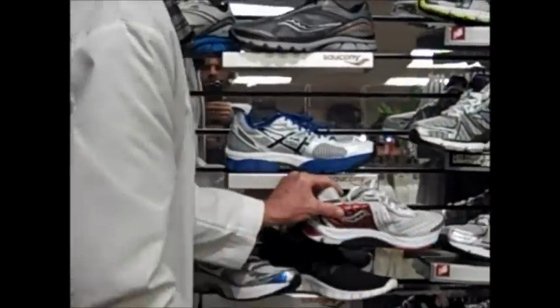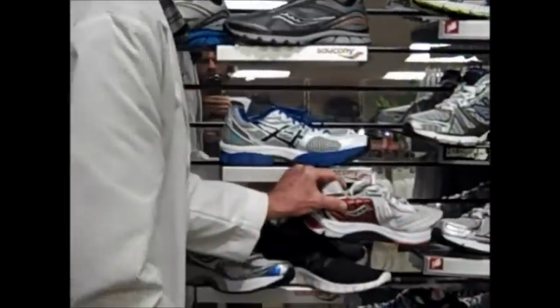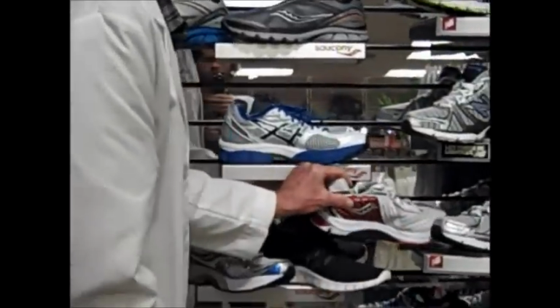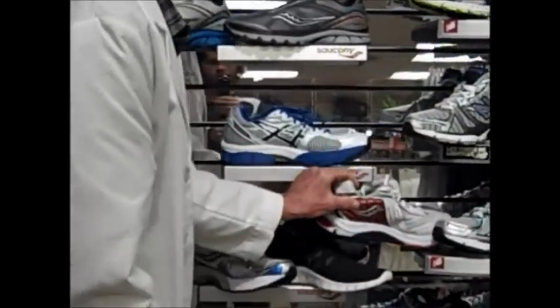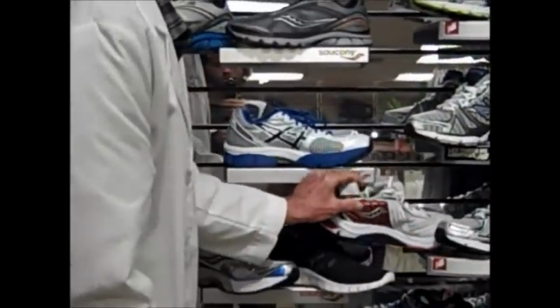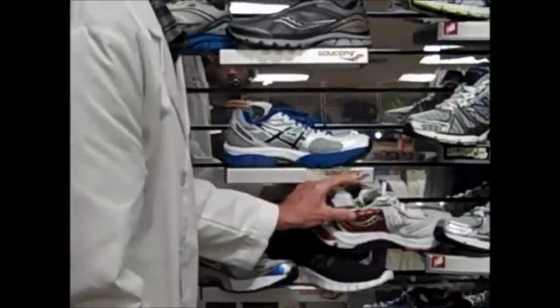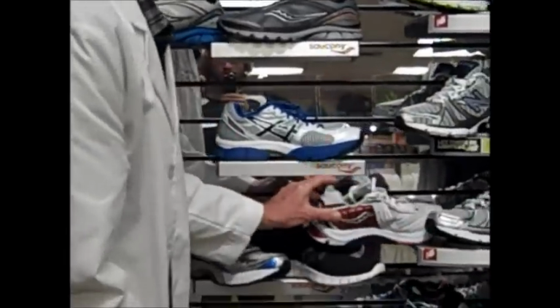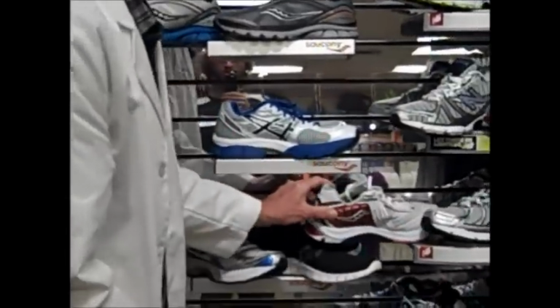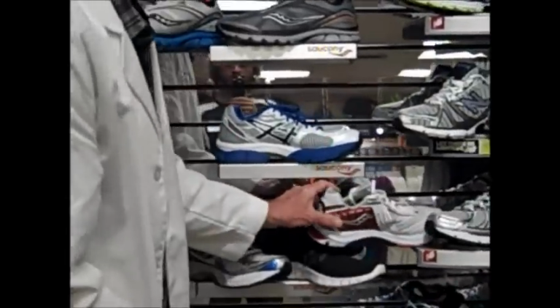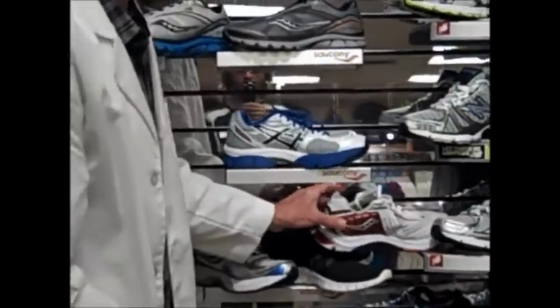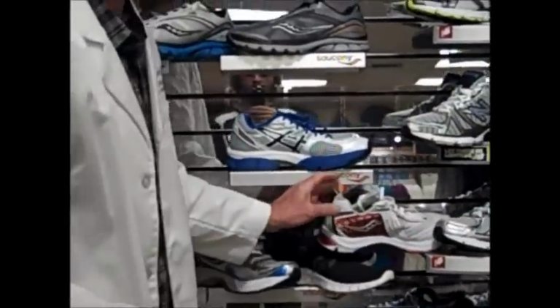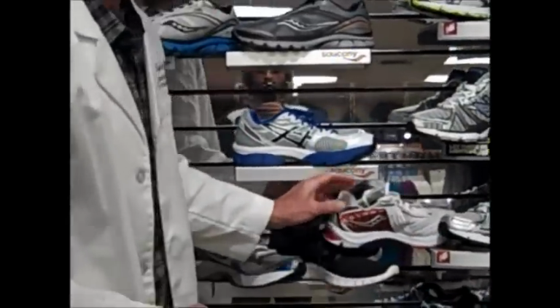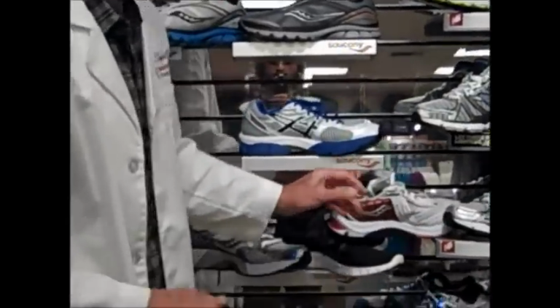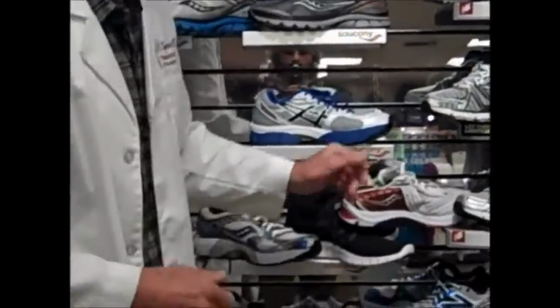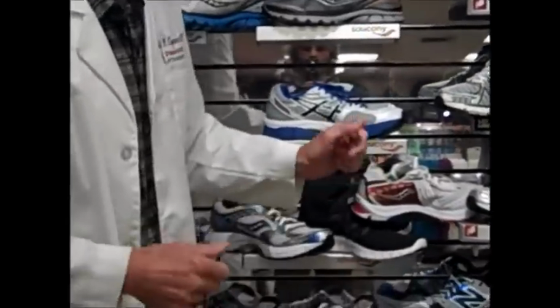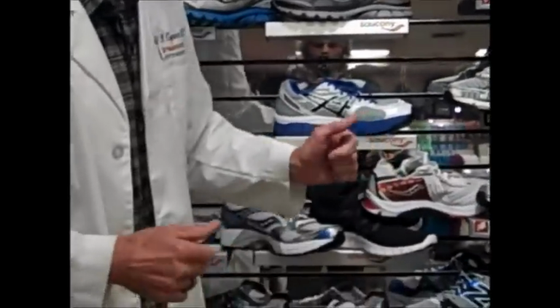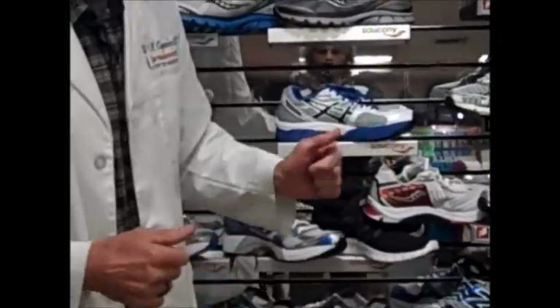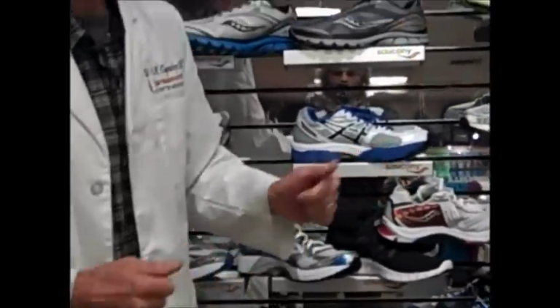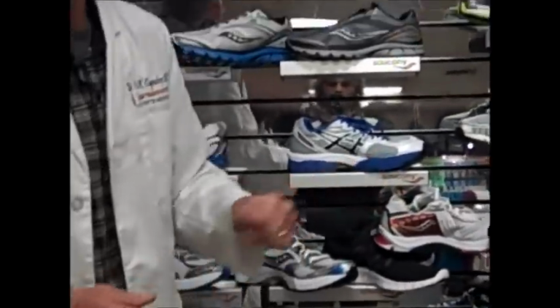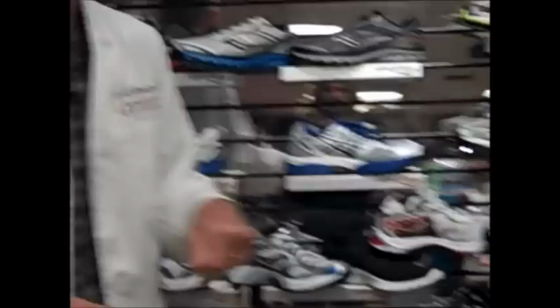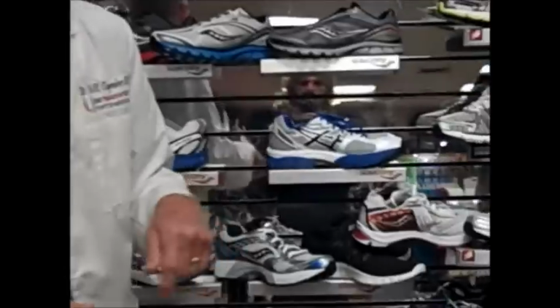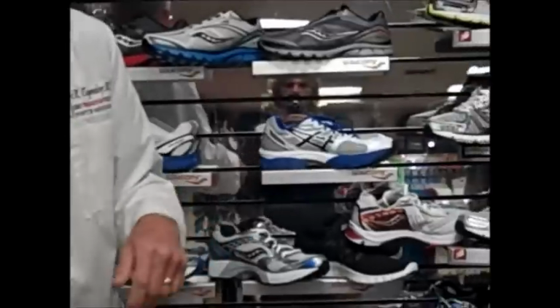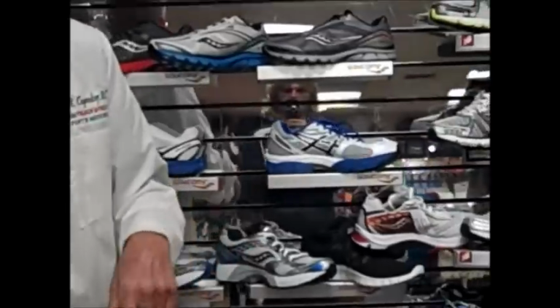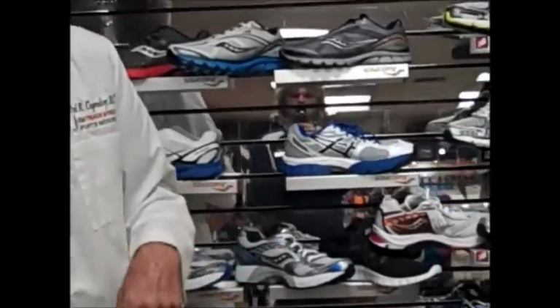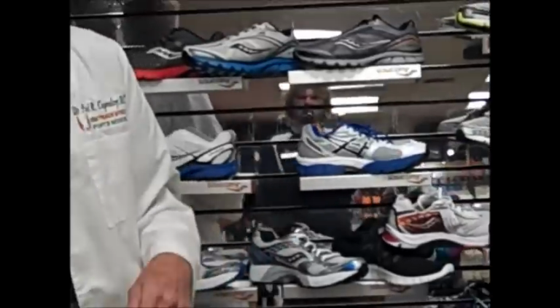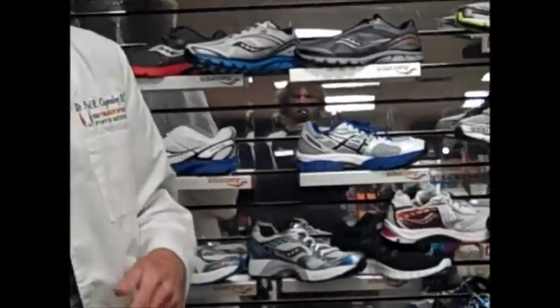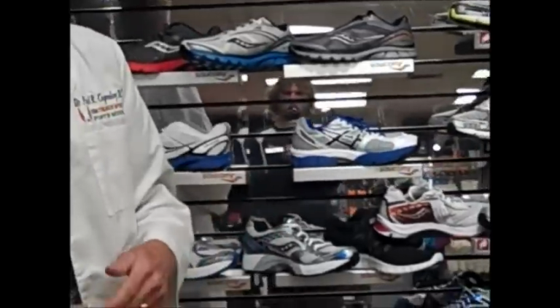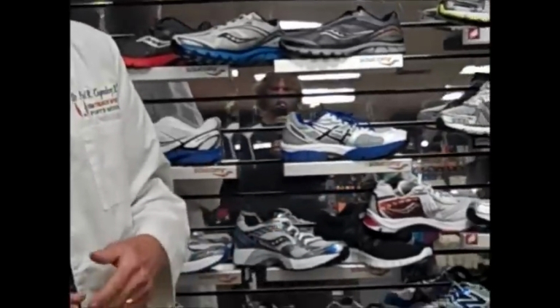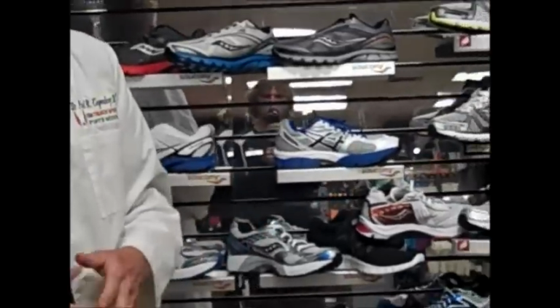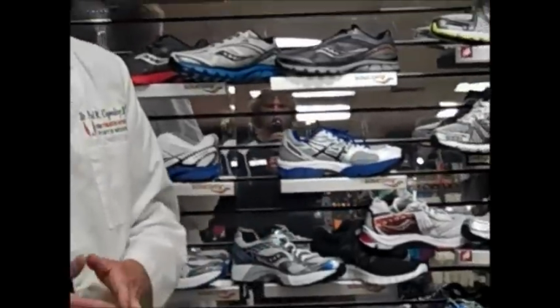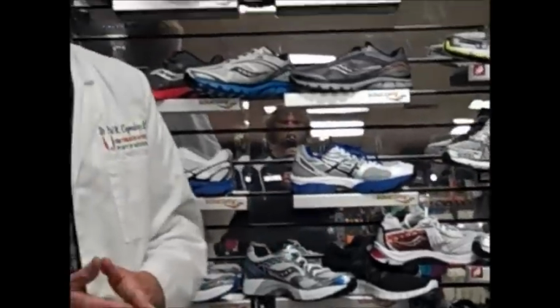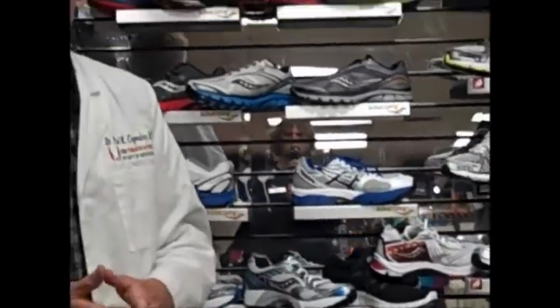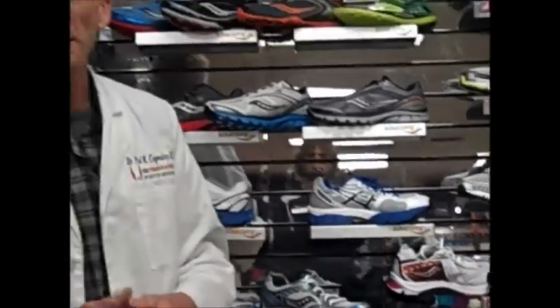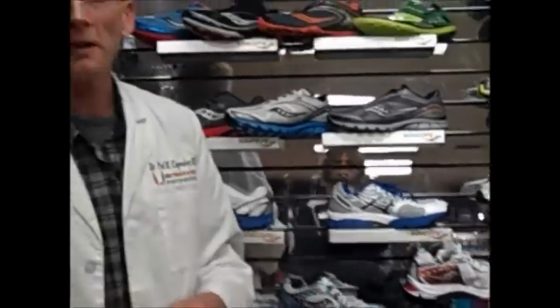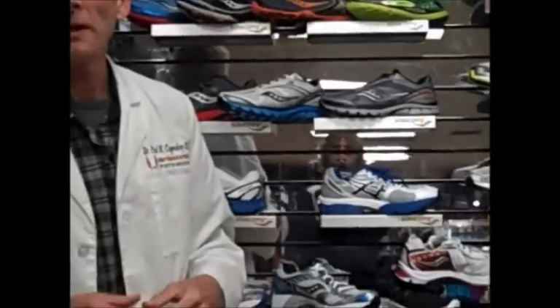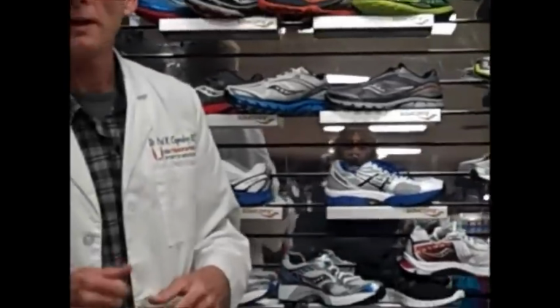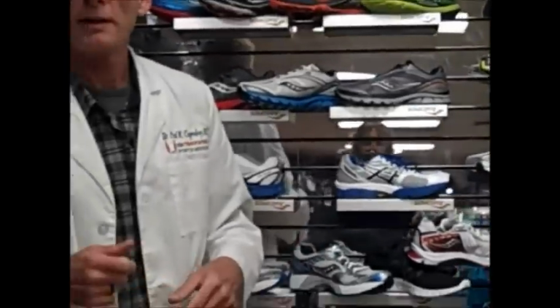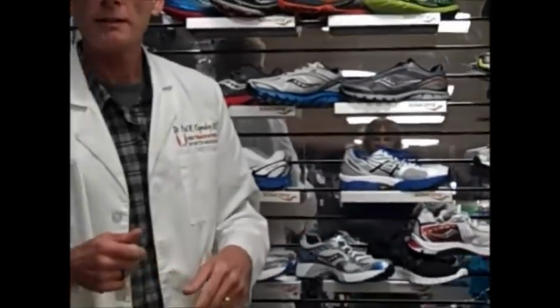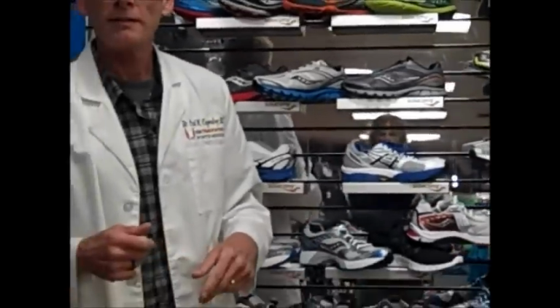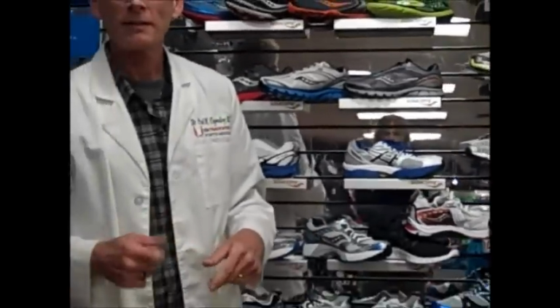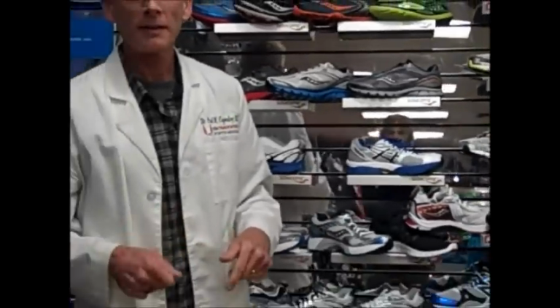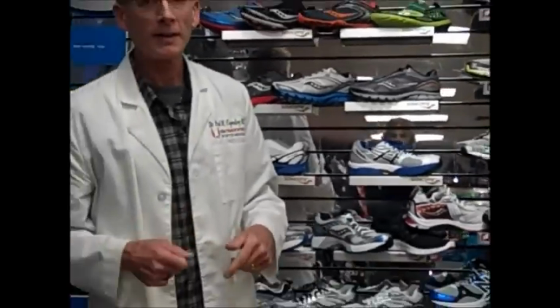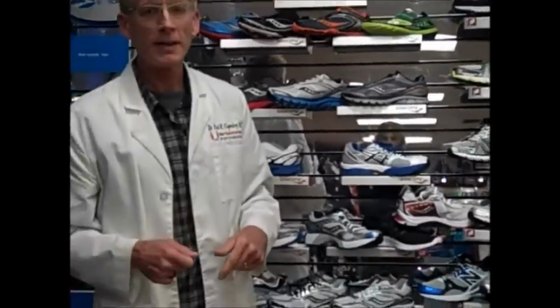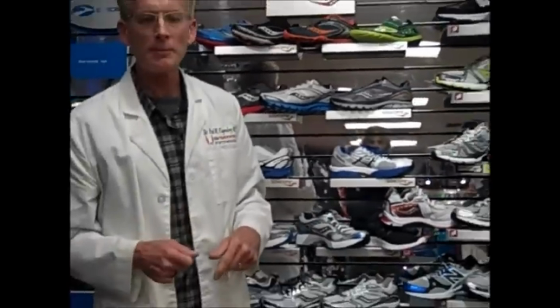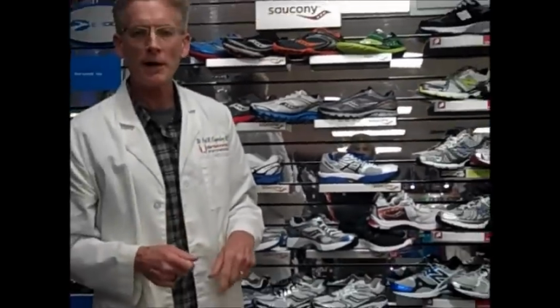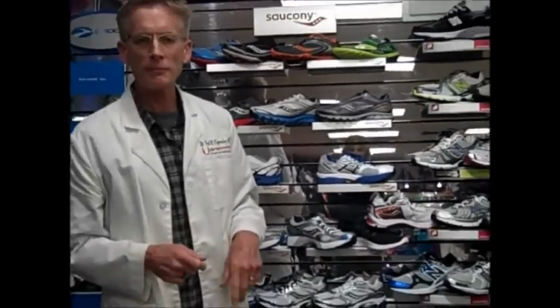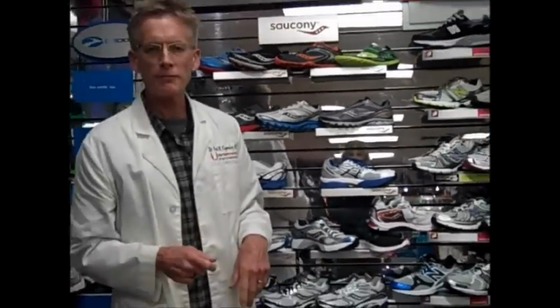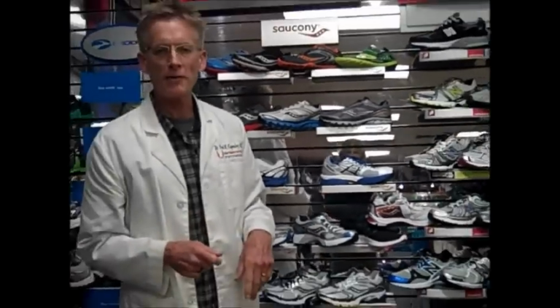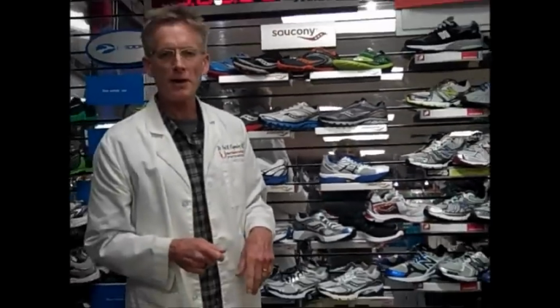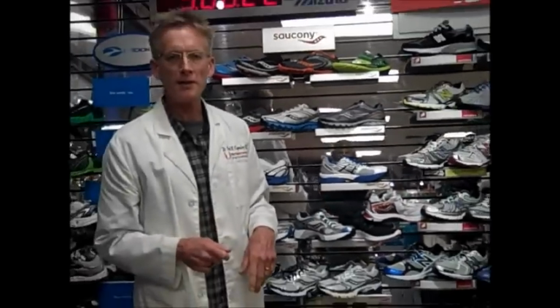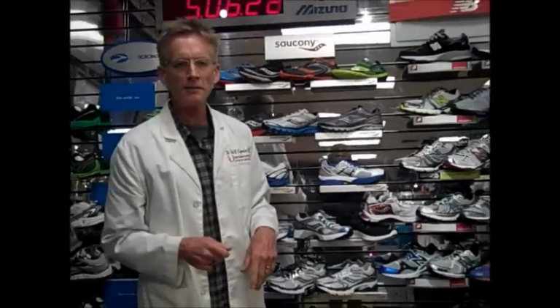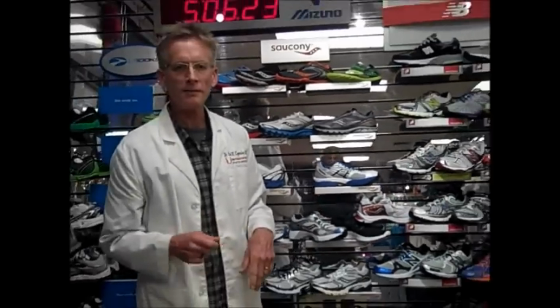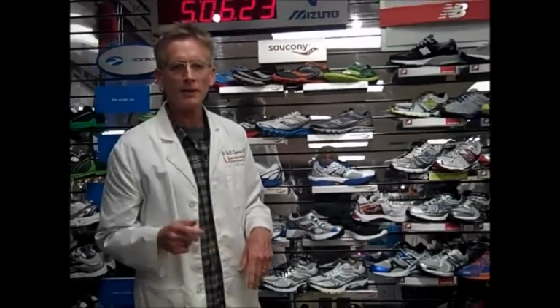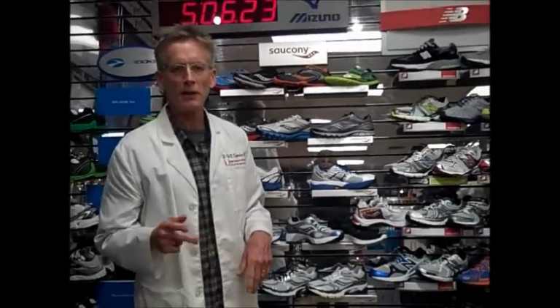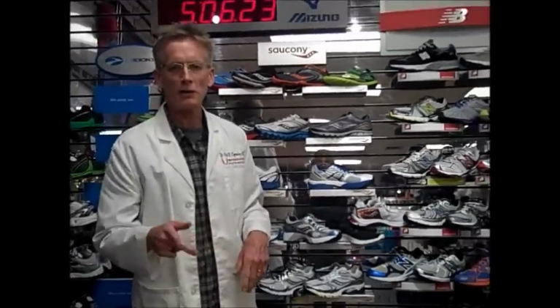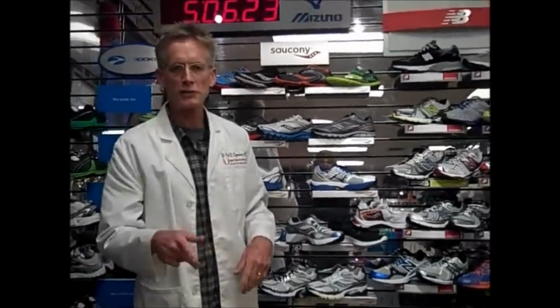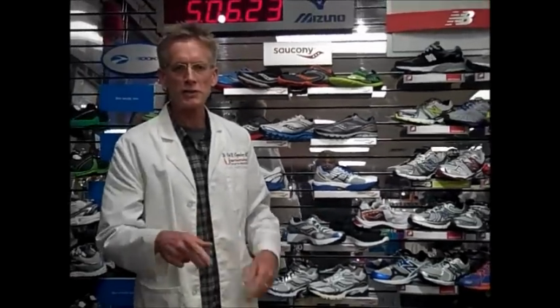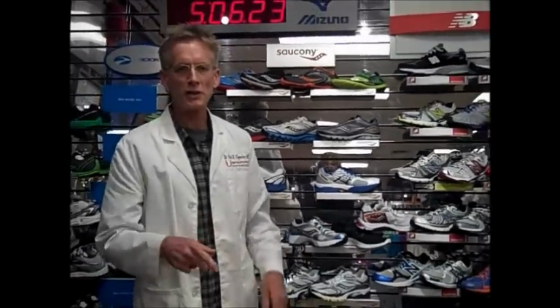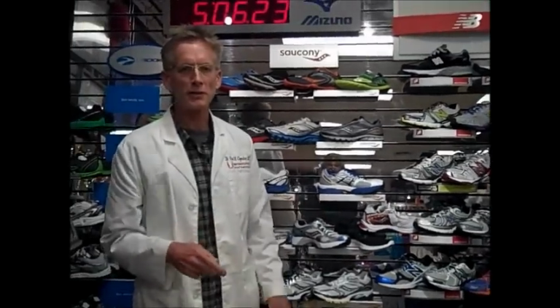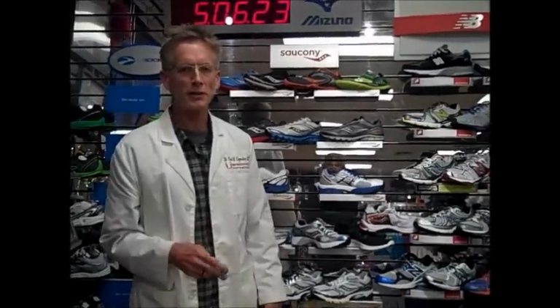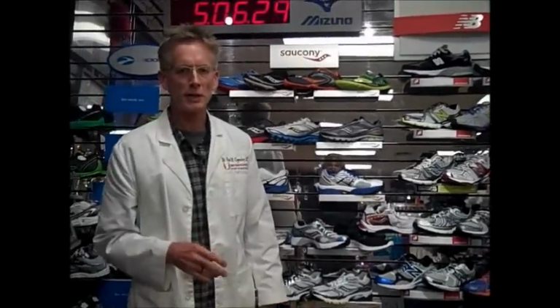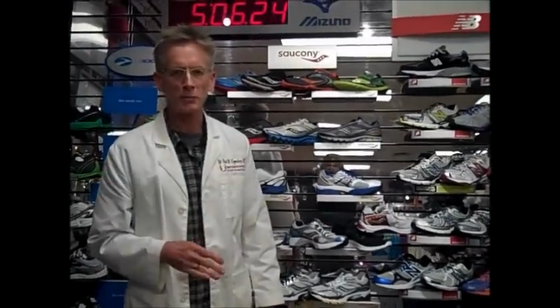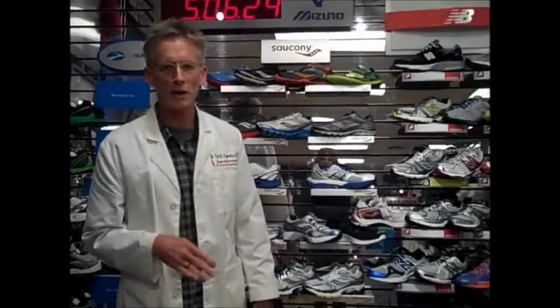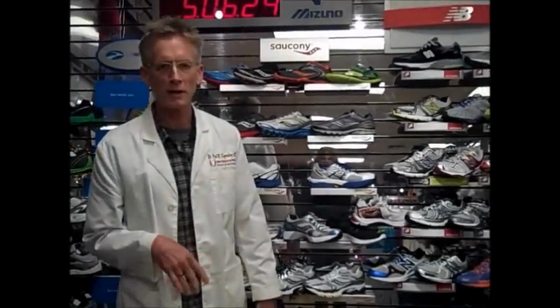So that said about the footwear, keep having fun and I'll see you on the next blog.